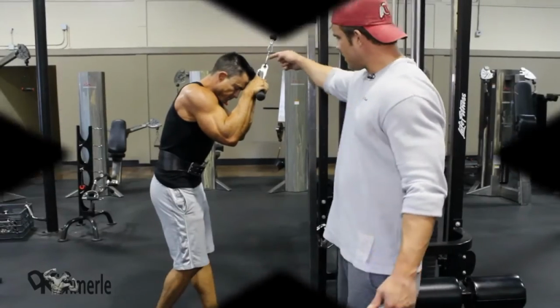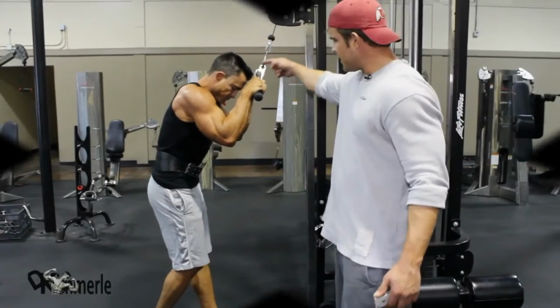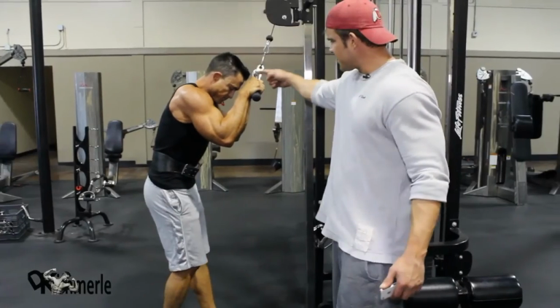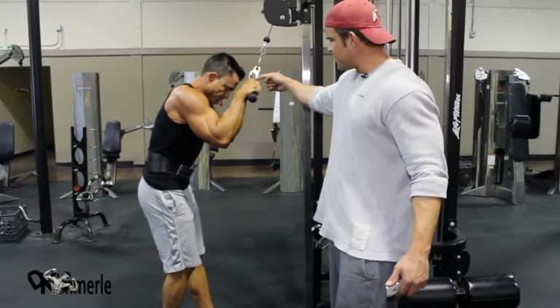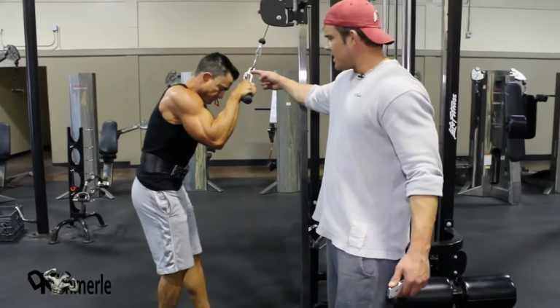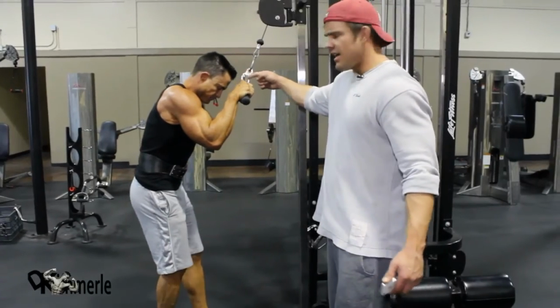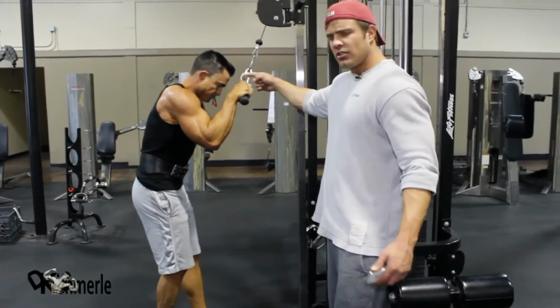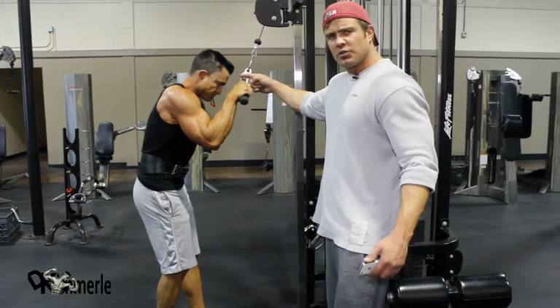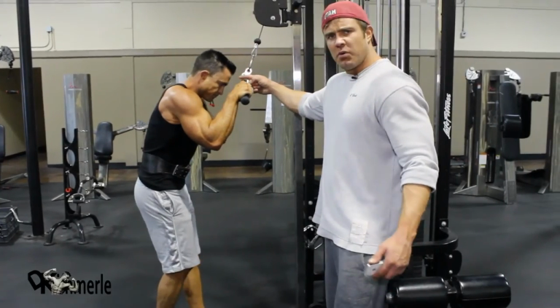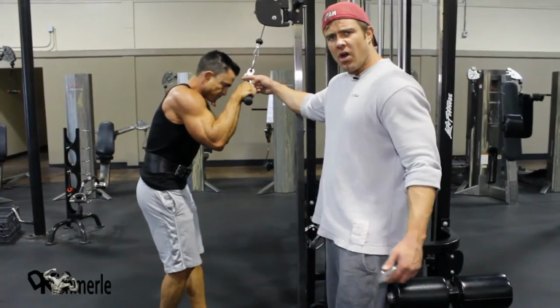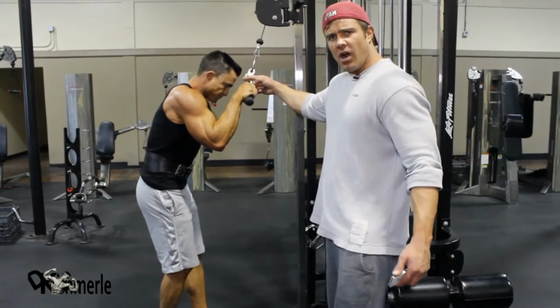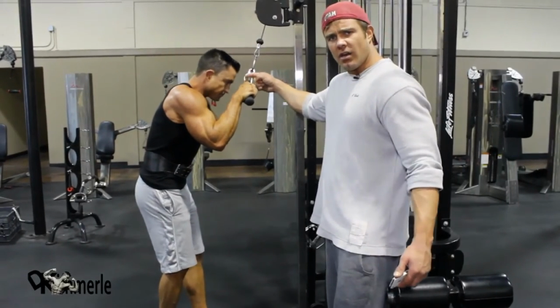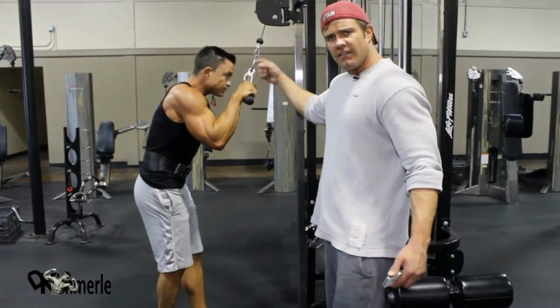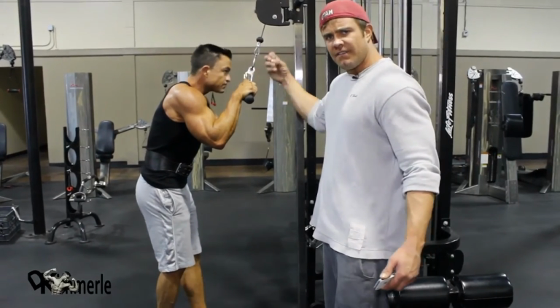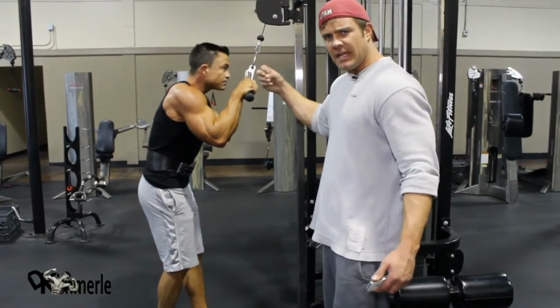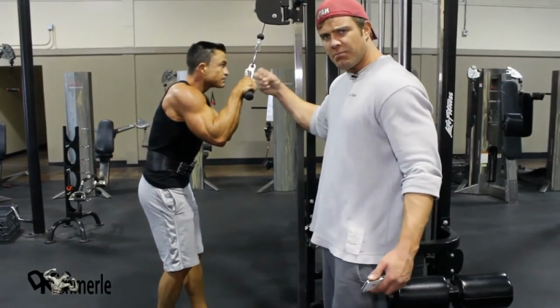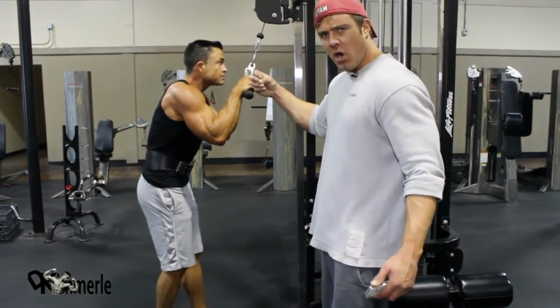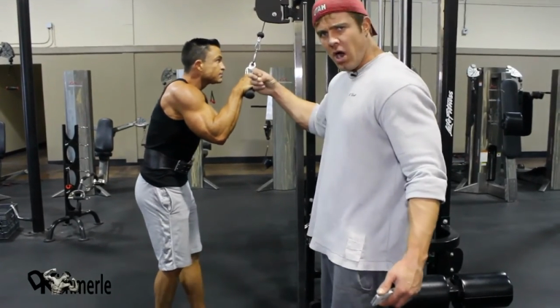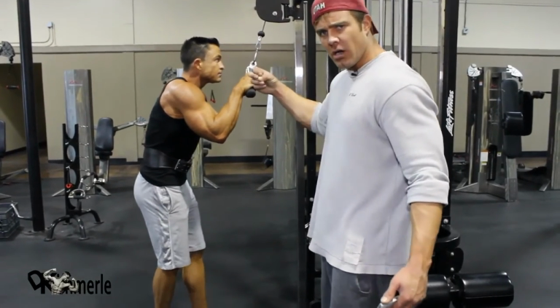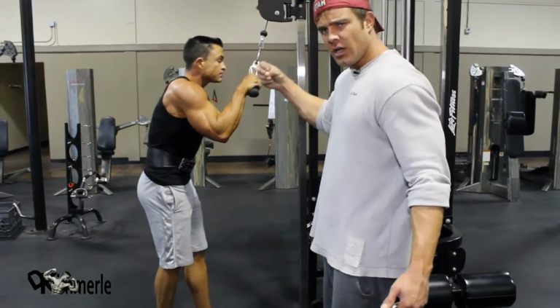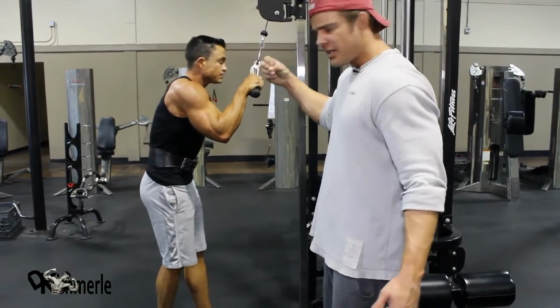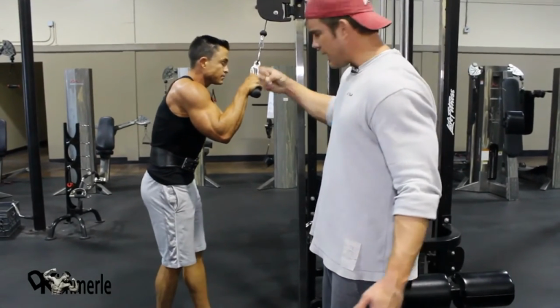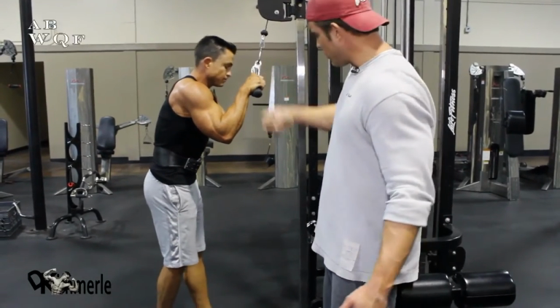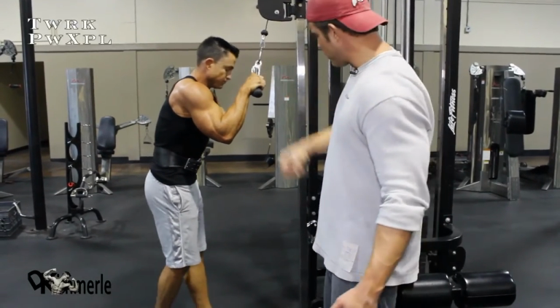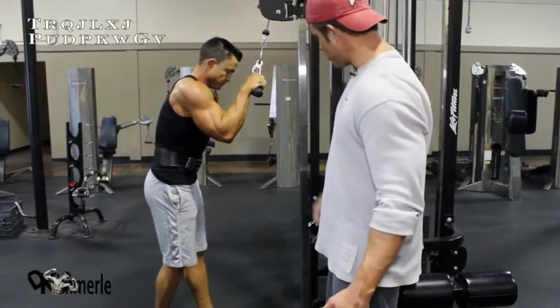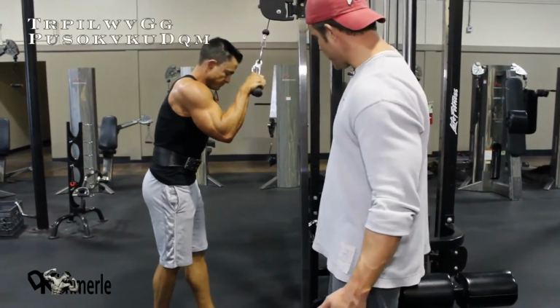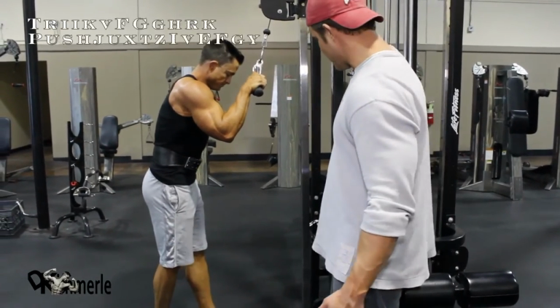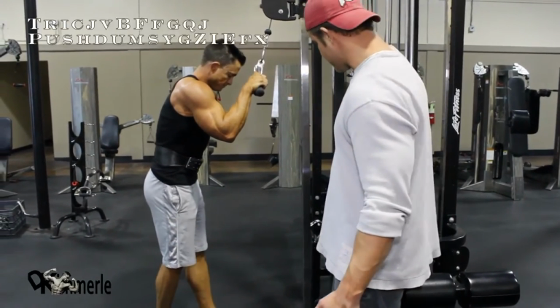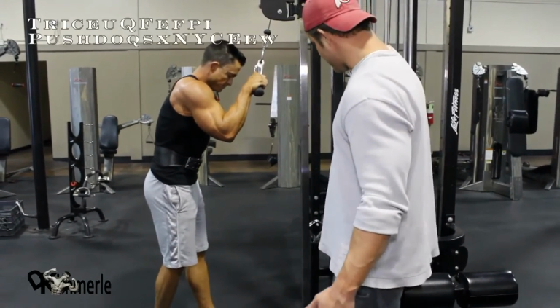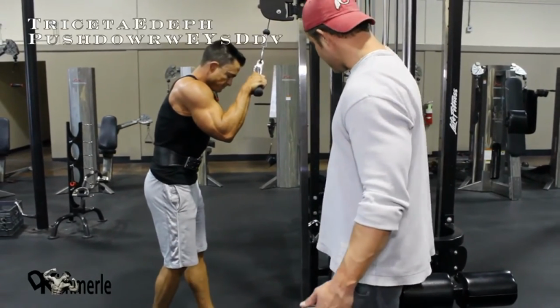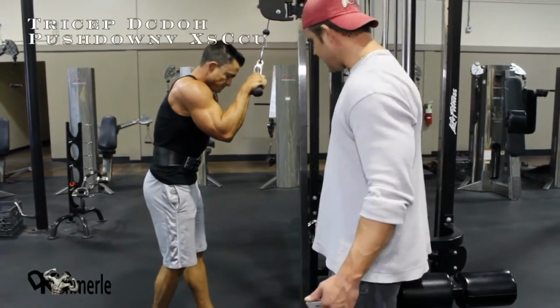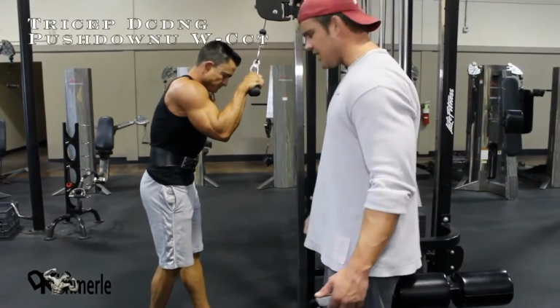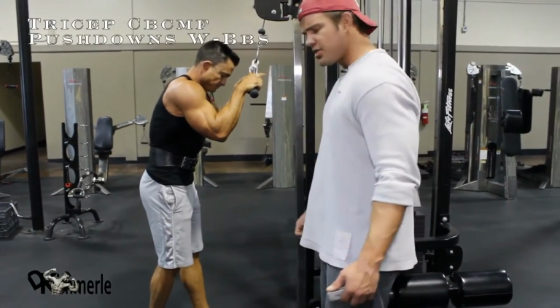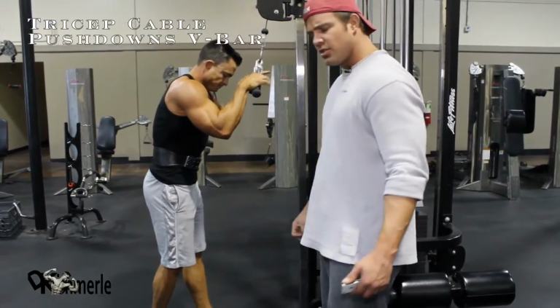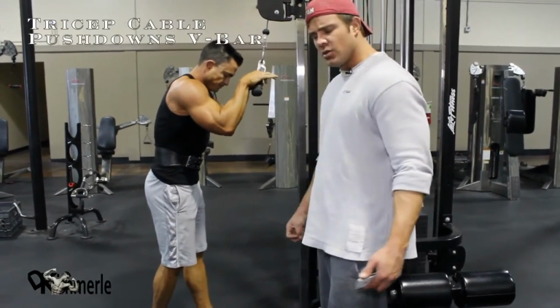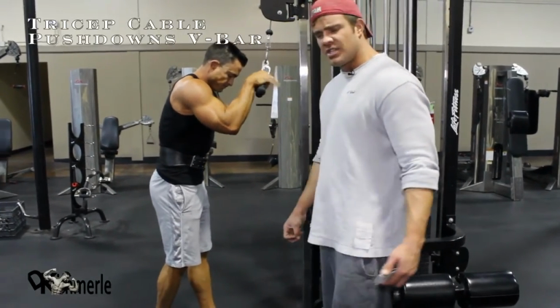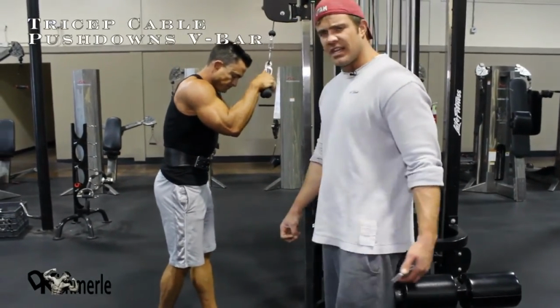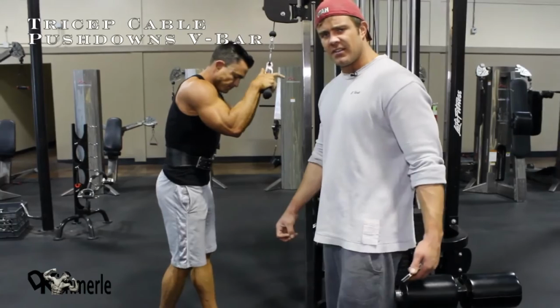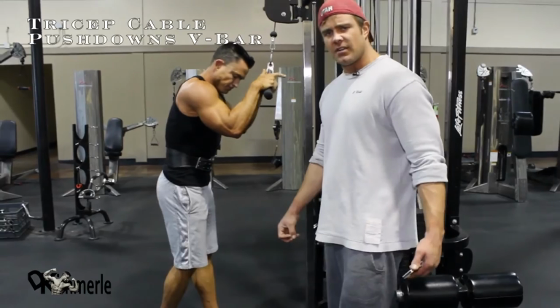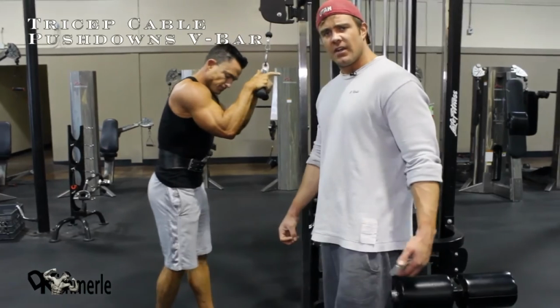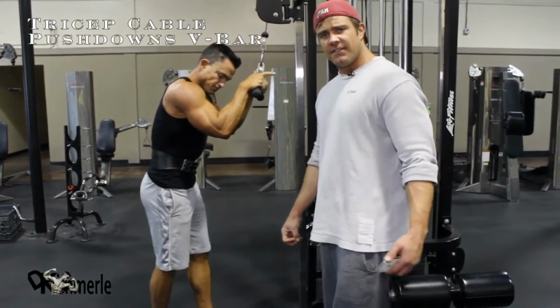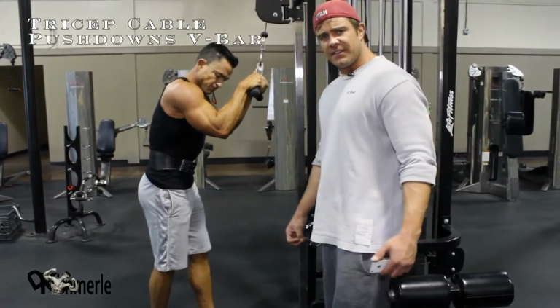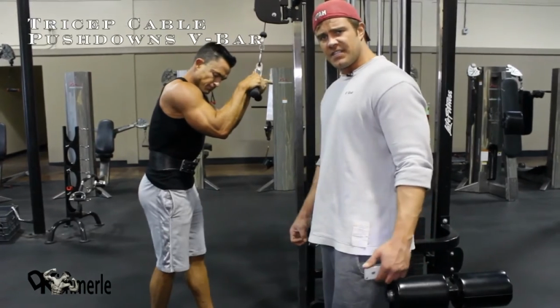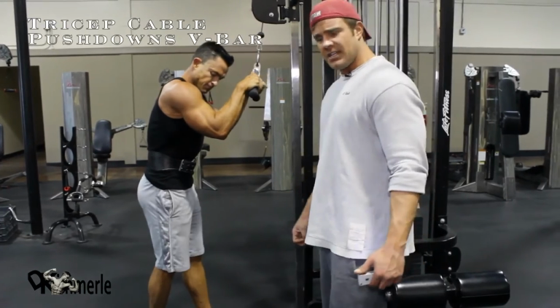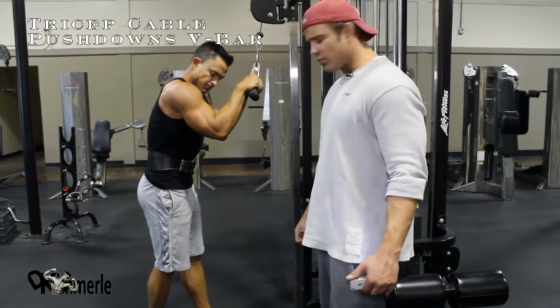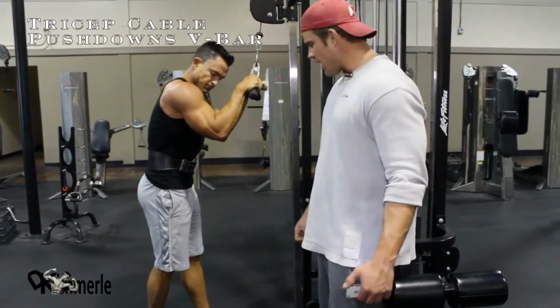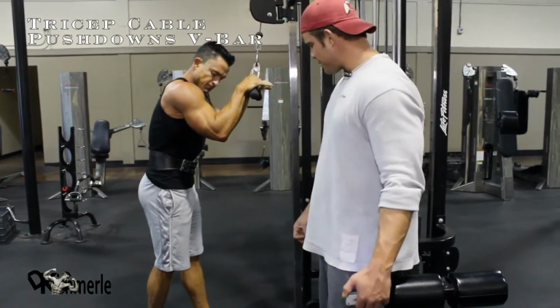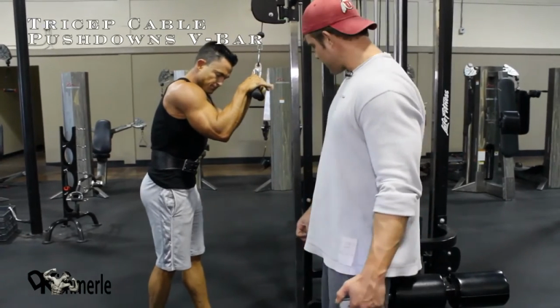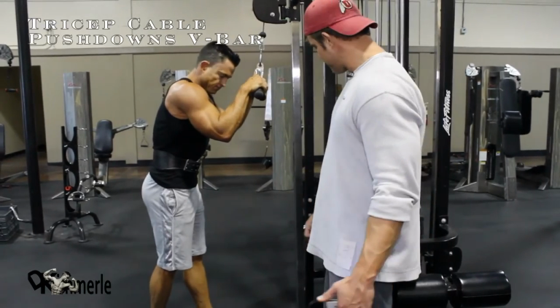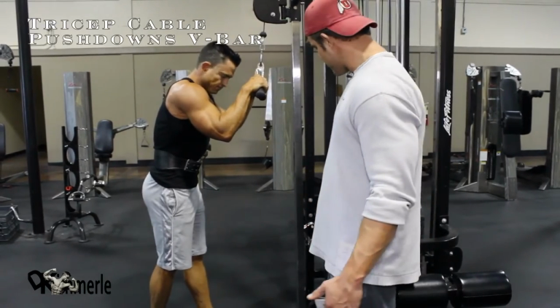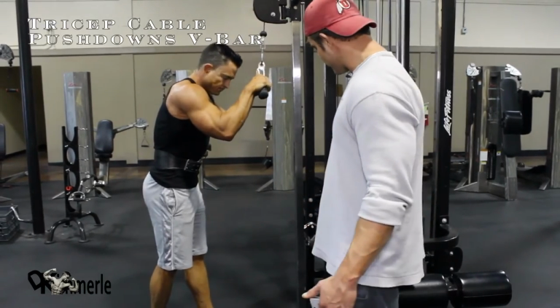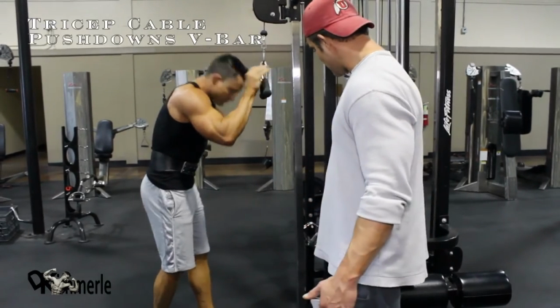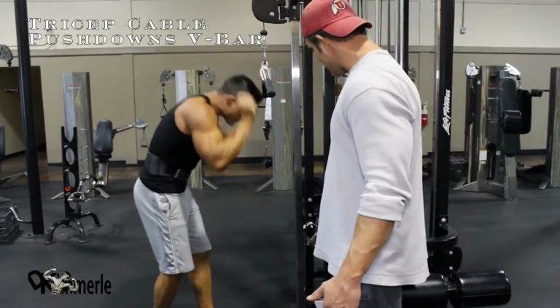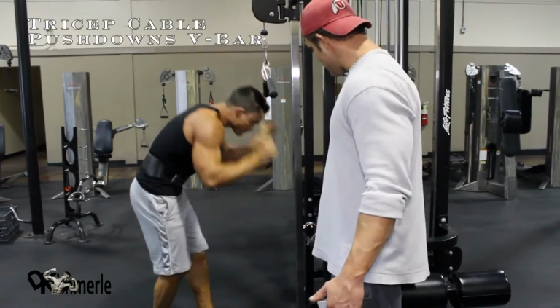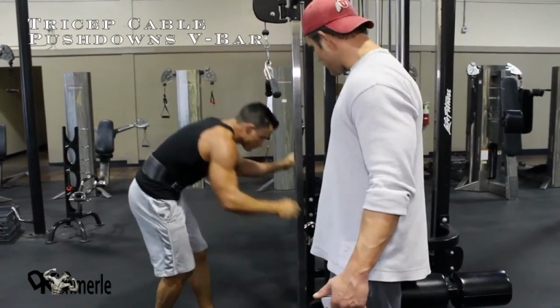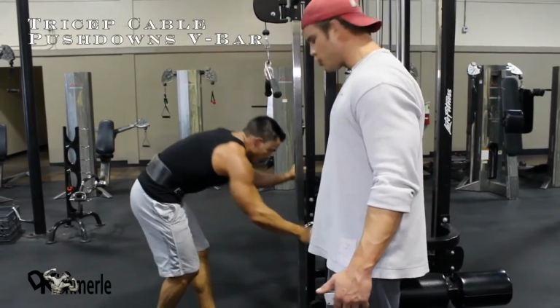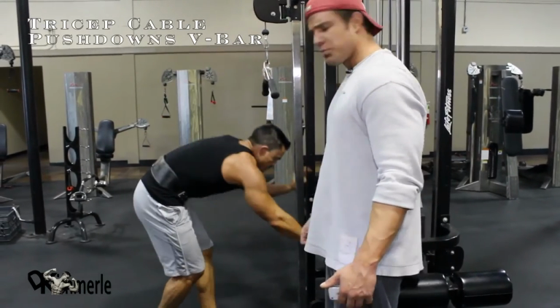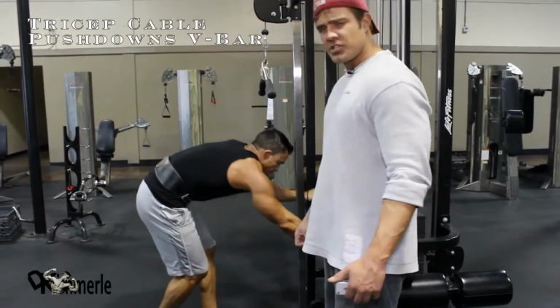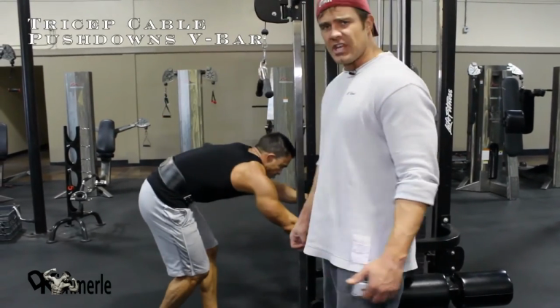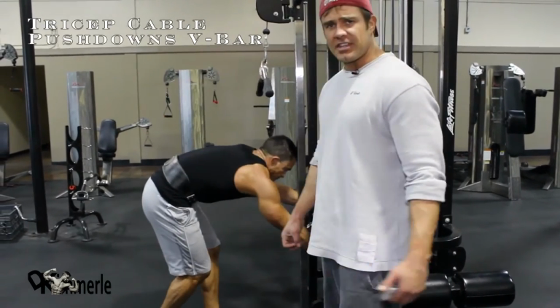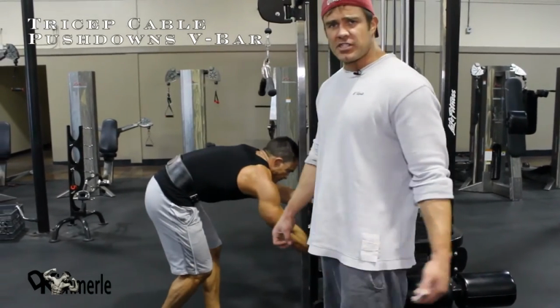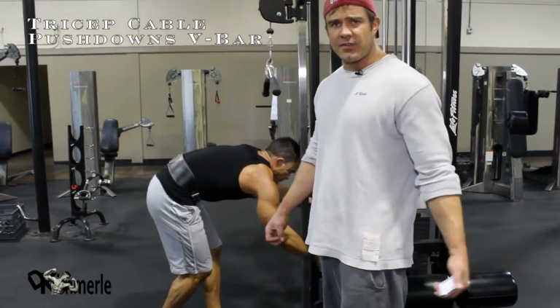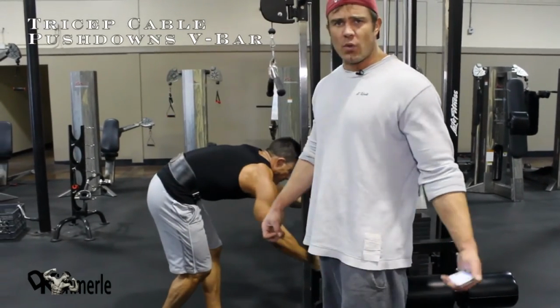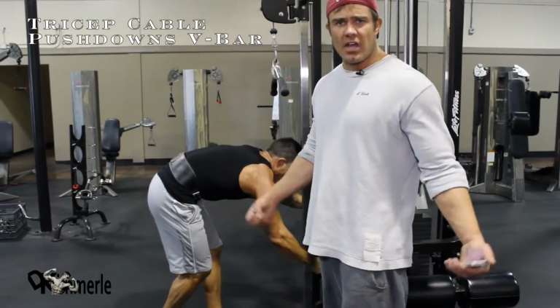This is the angled bar — V-bar cable pushdowns. He needs to do 10 to 15 reps. You can superset this if you want.